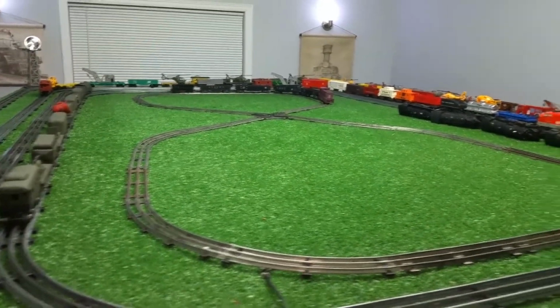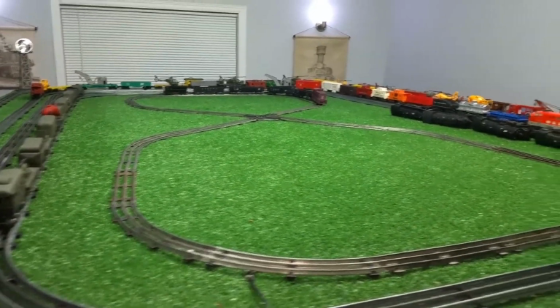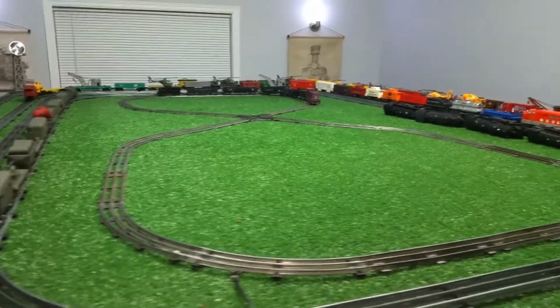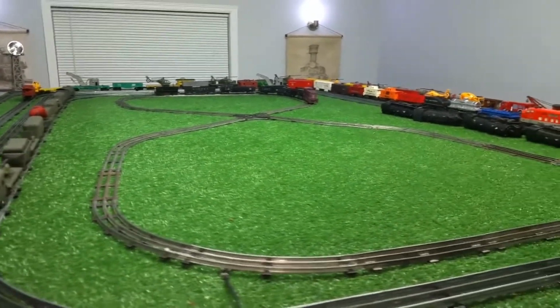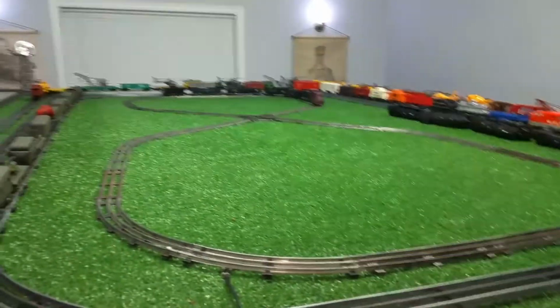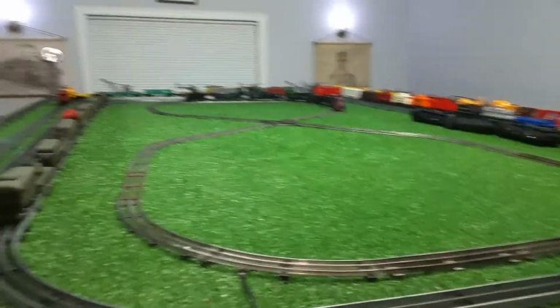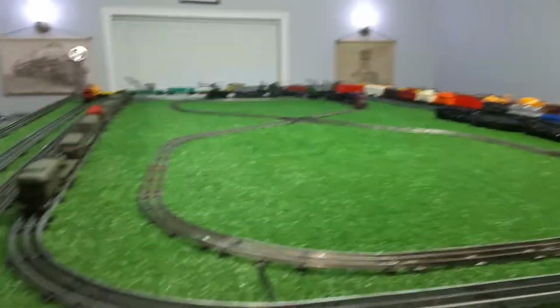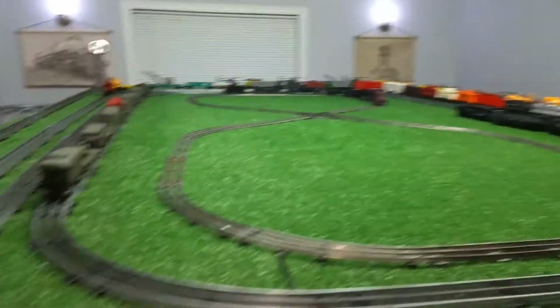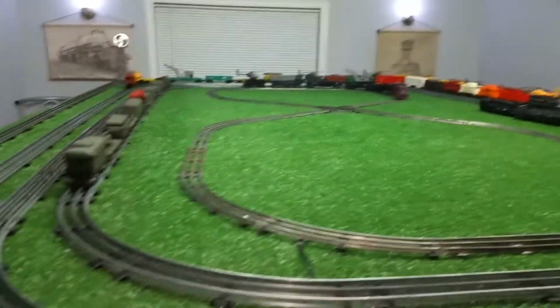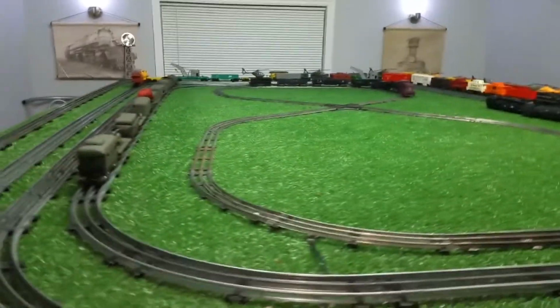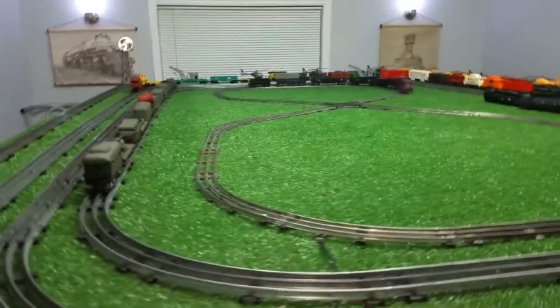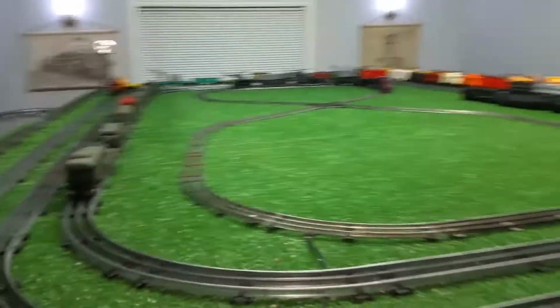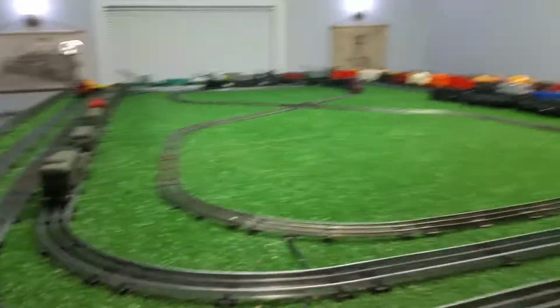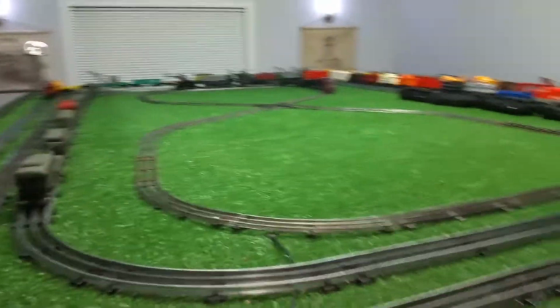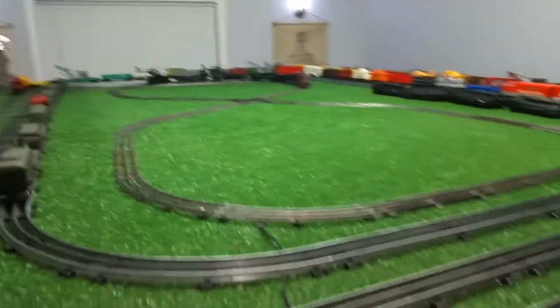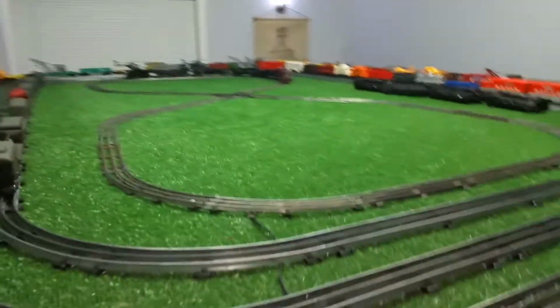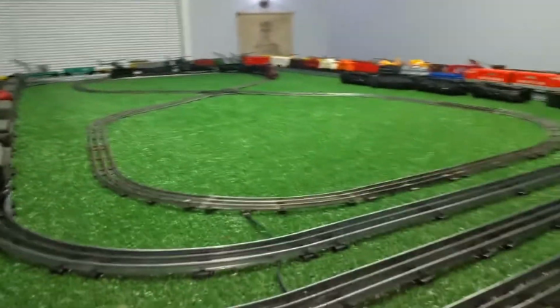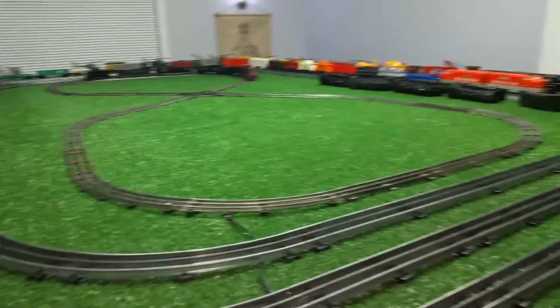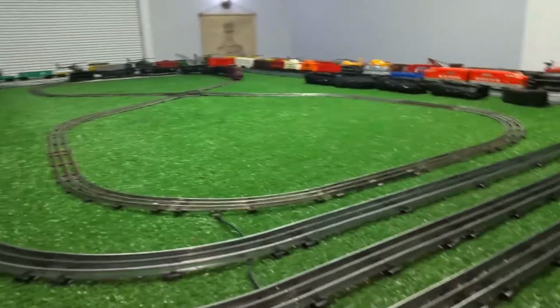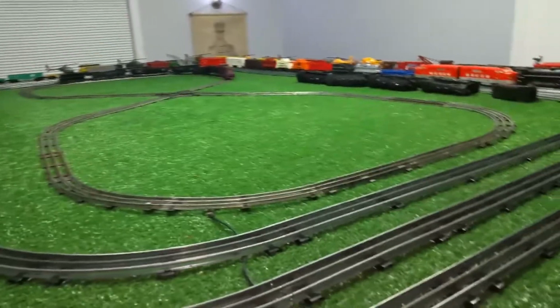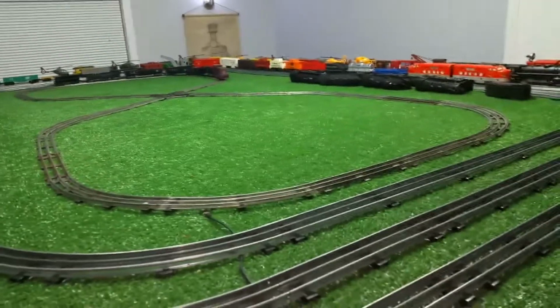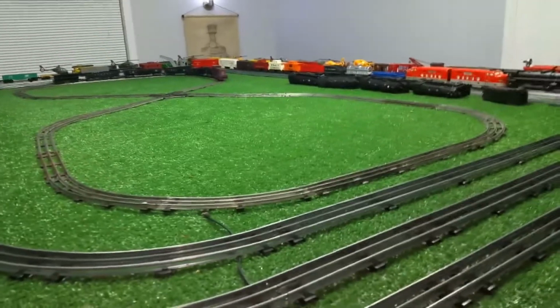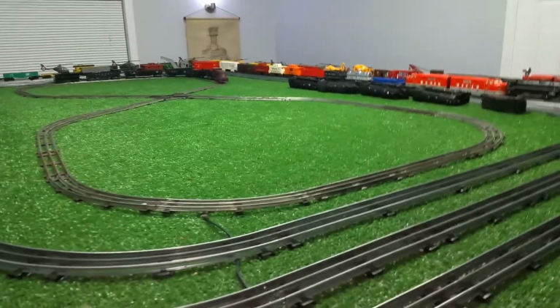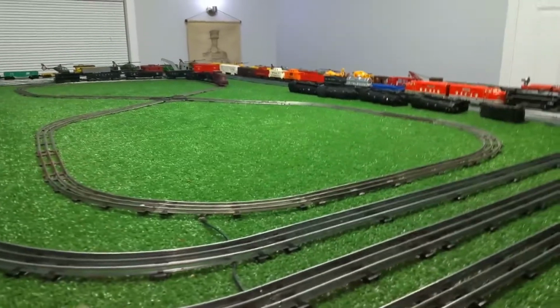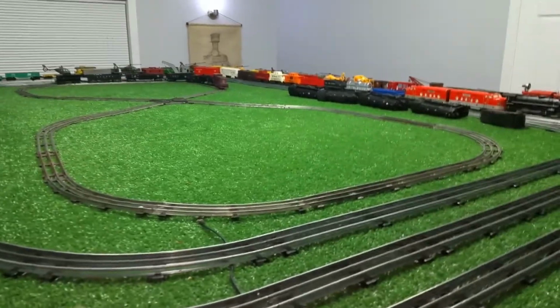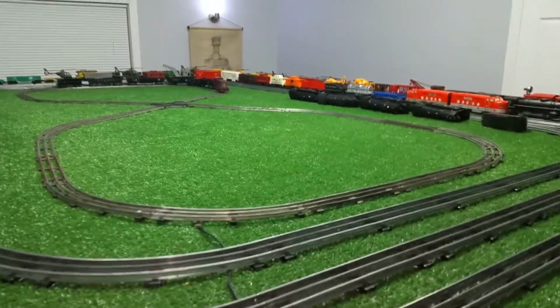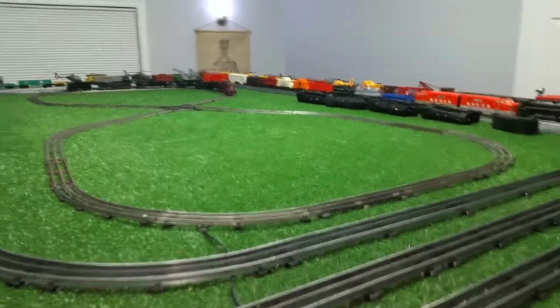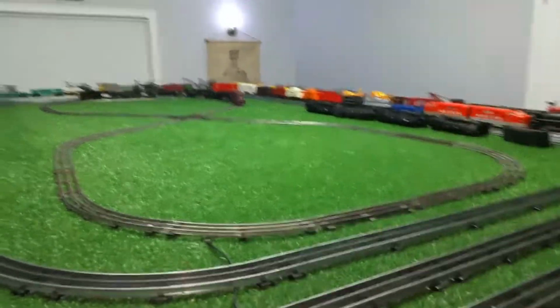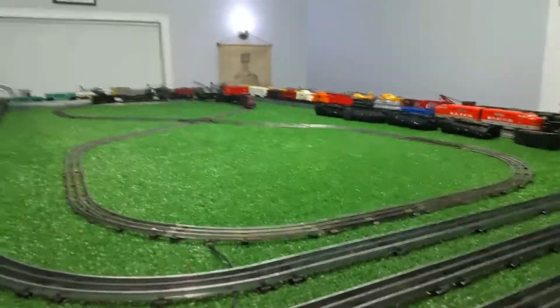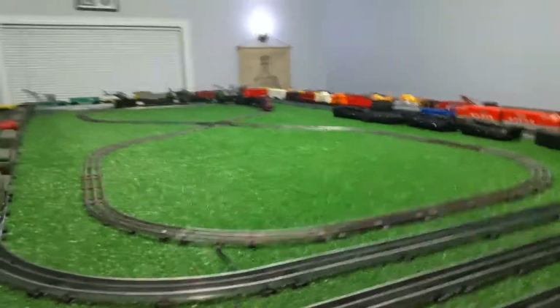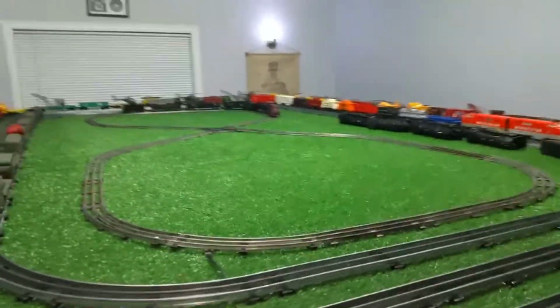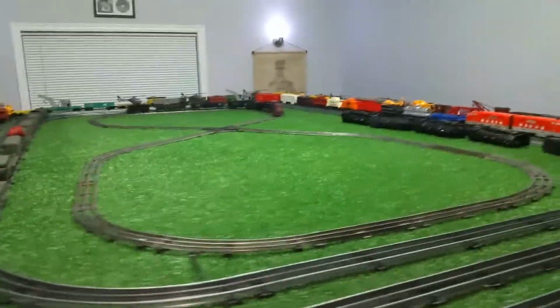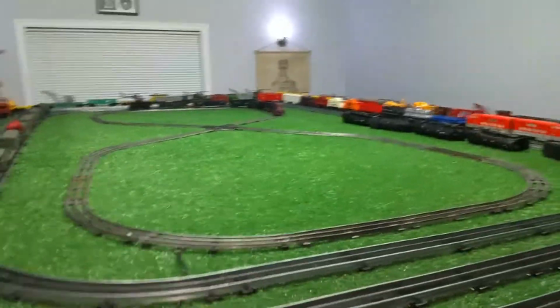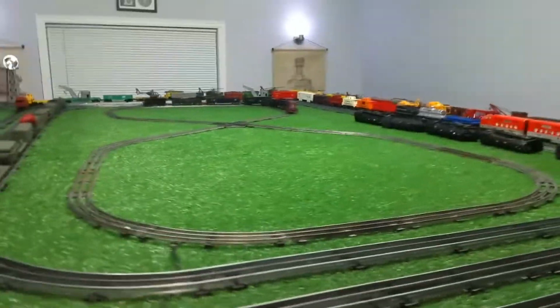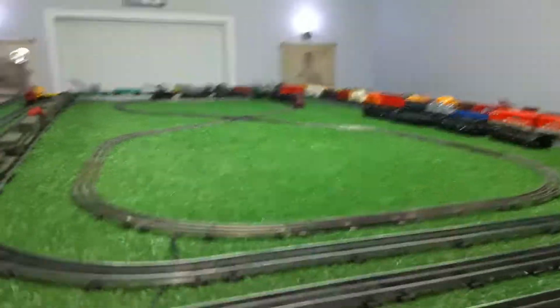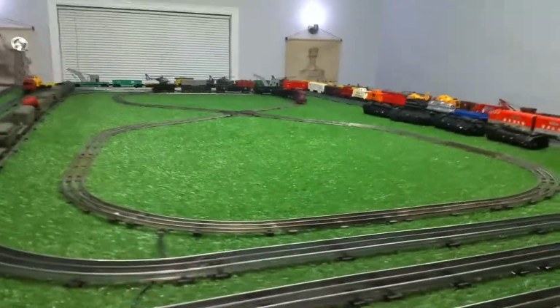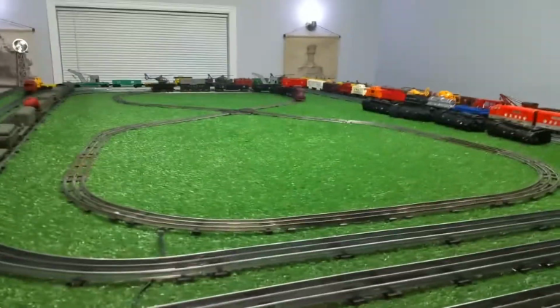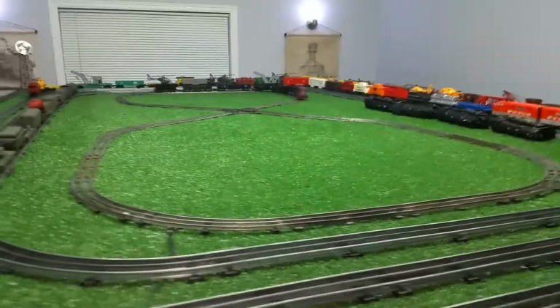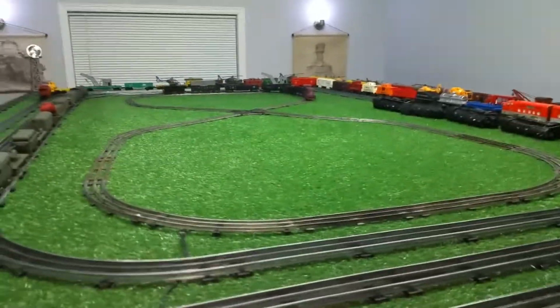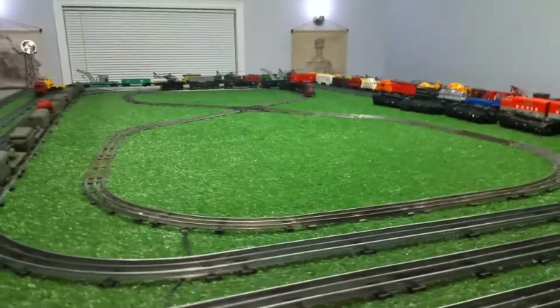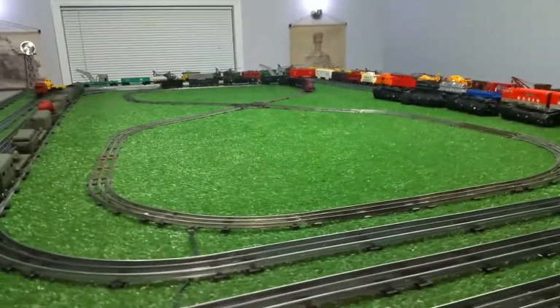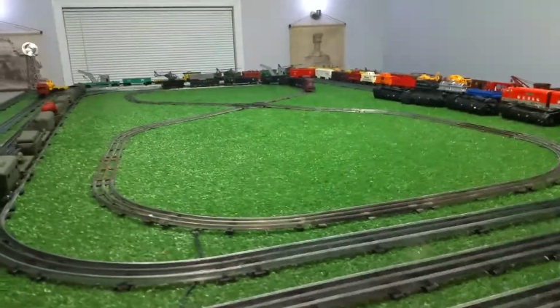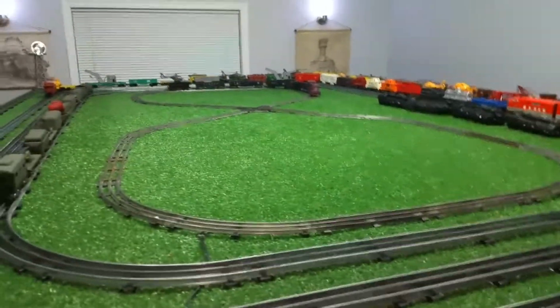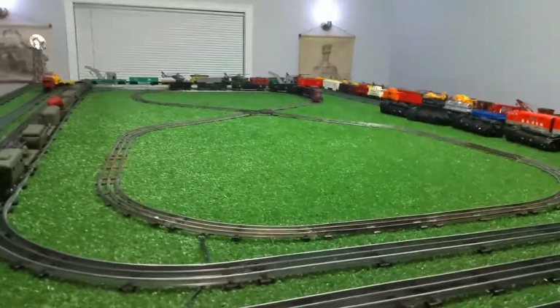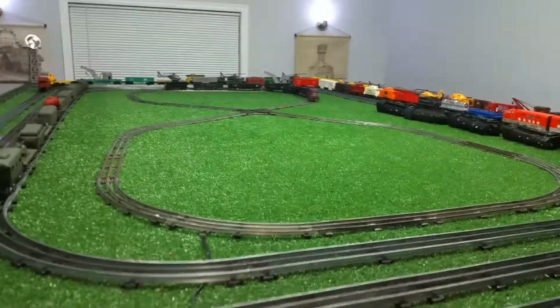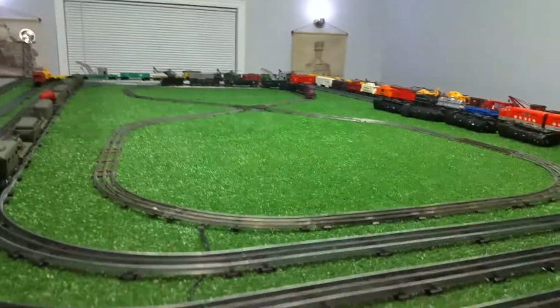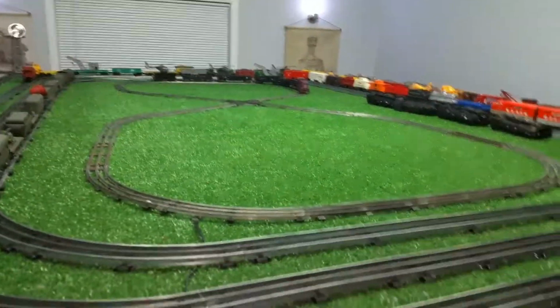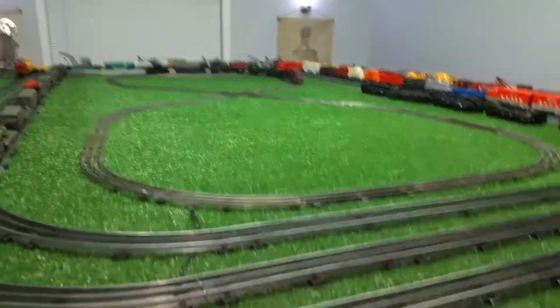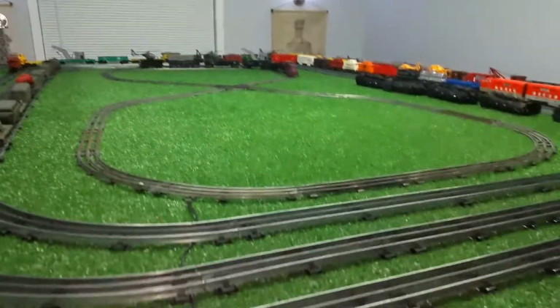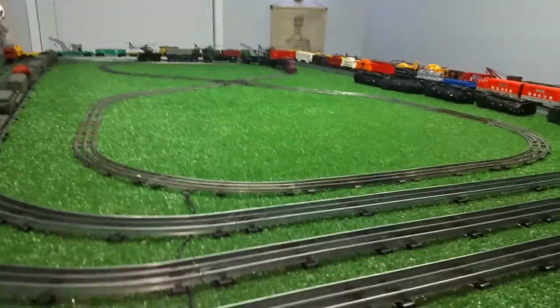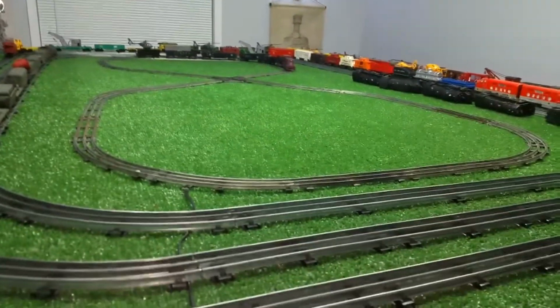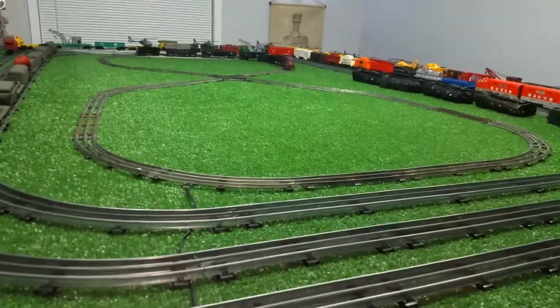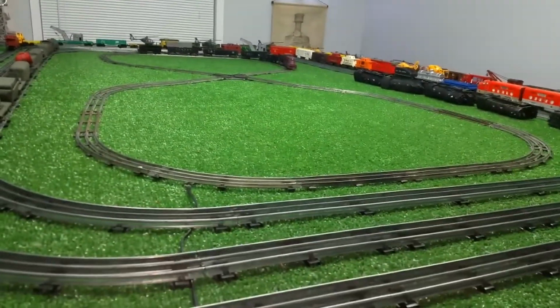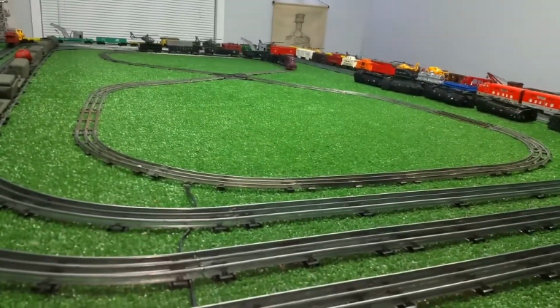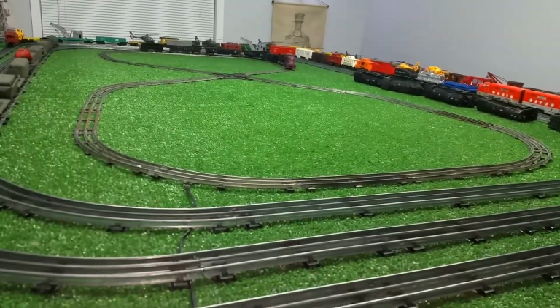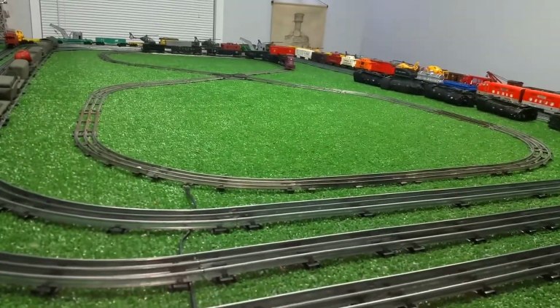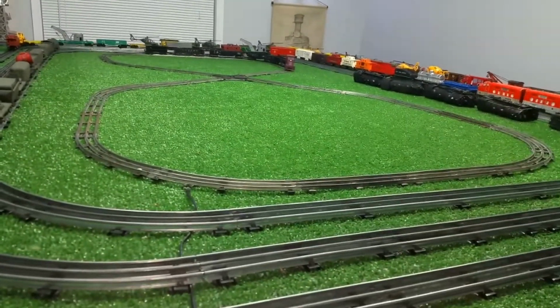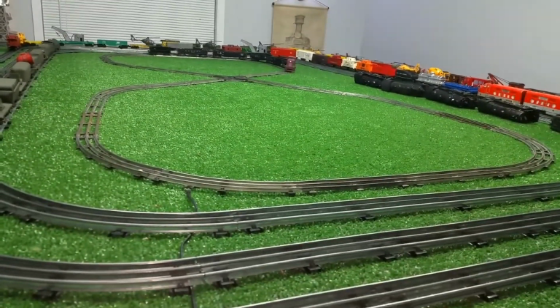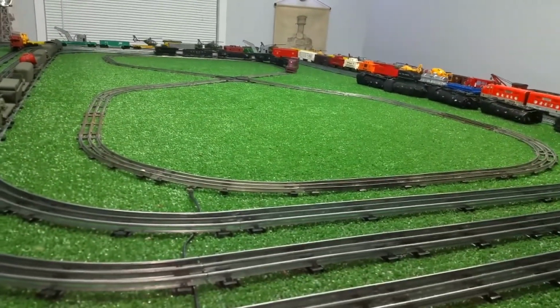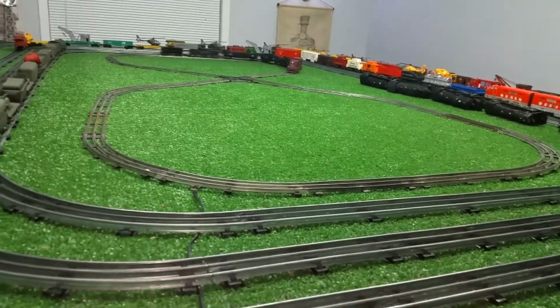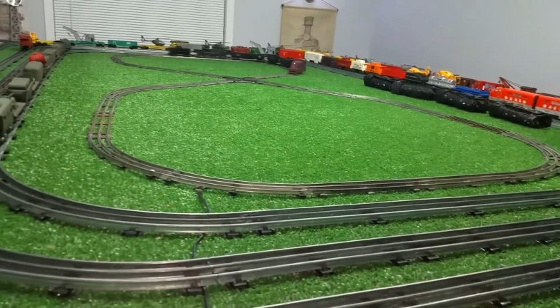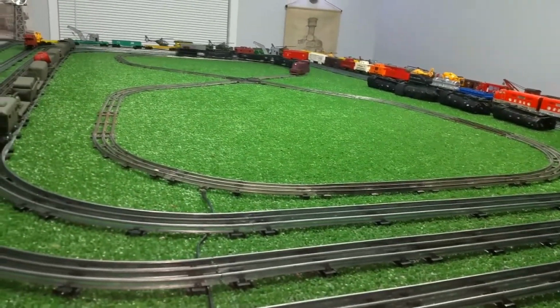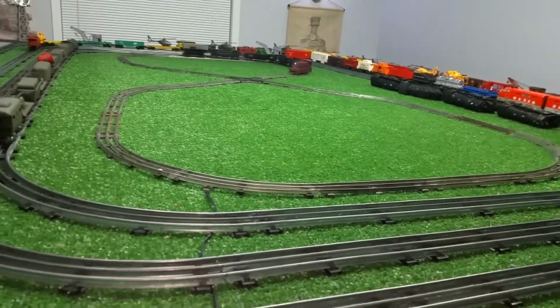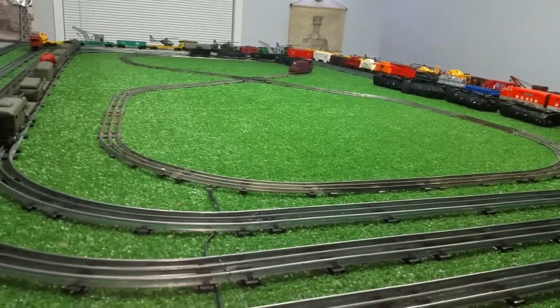I just want to do a quick video on this. It's actually running quite well considering it's made out of a jump track, as you see.